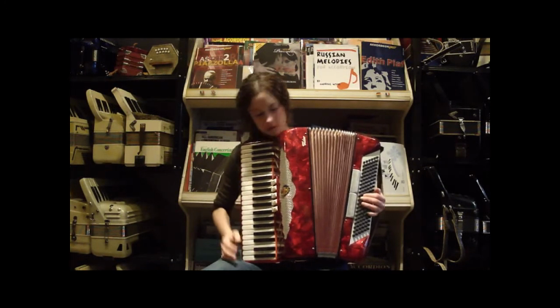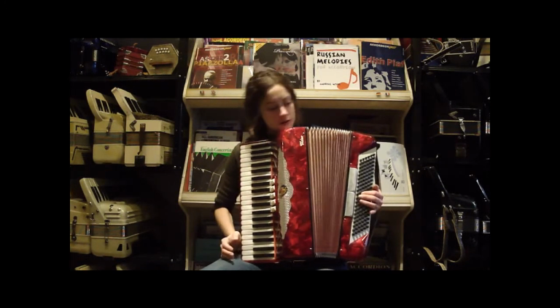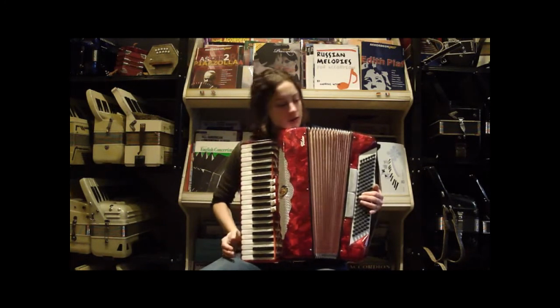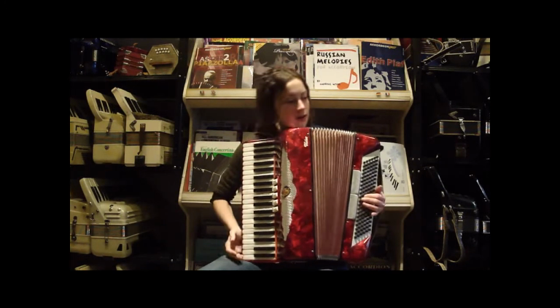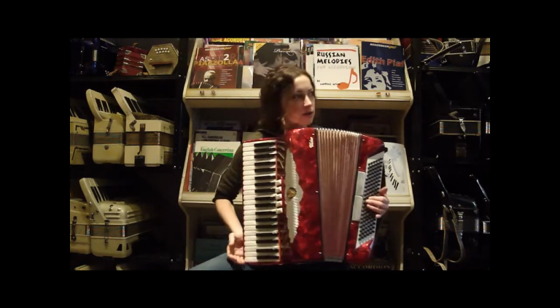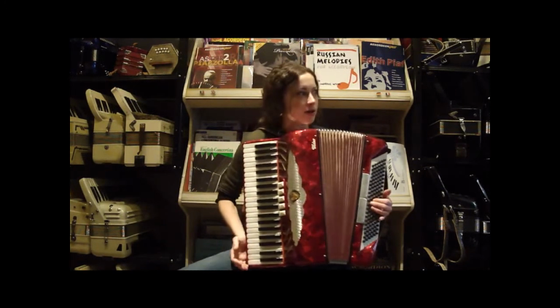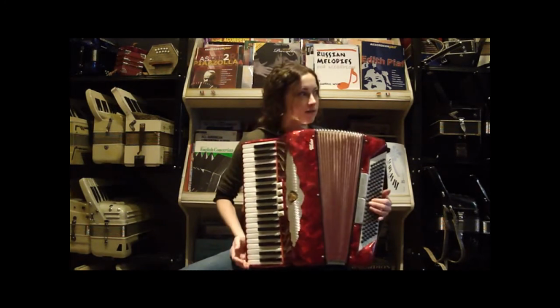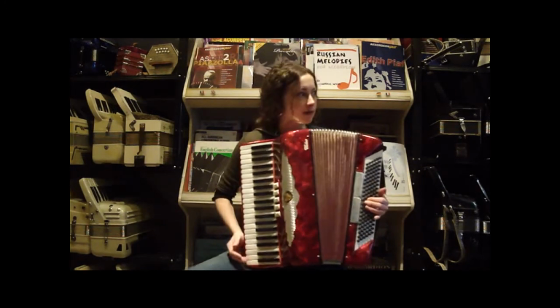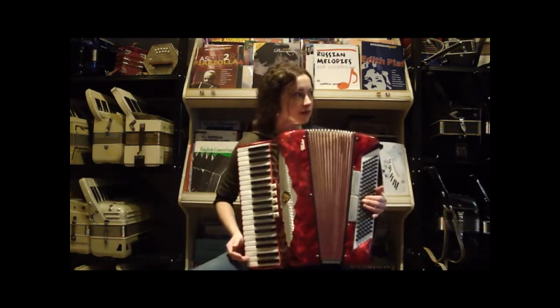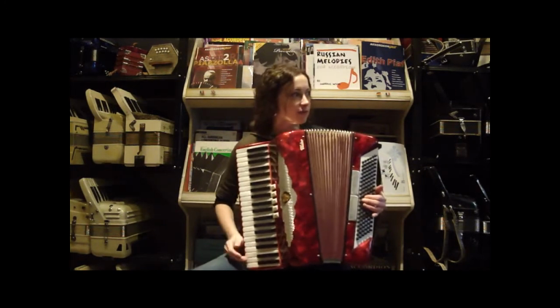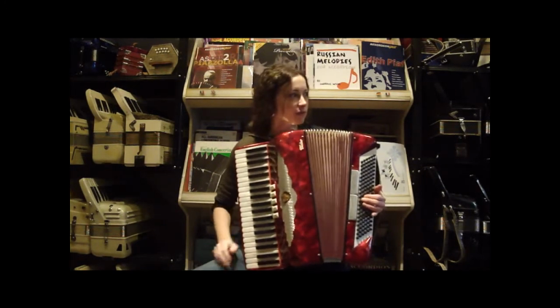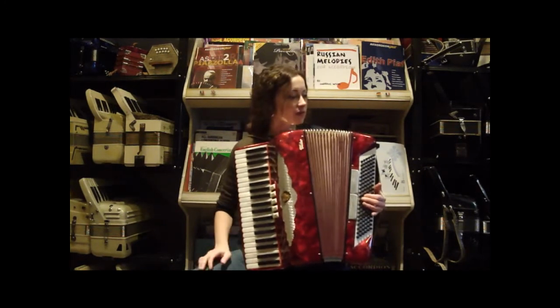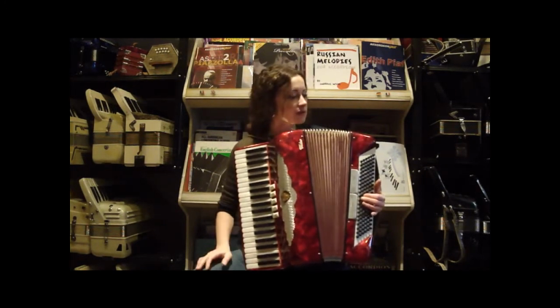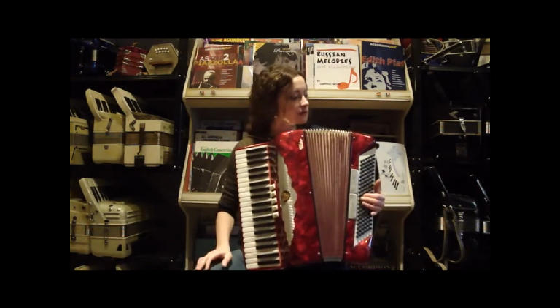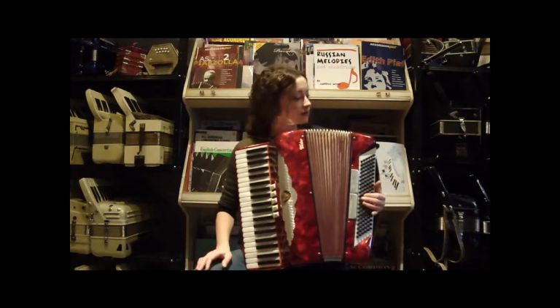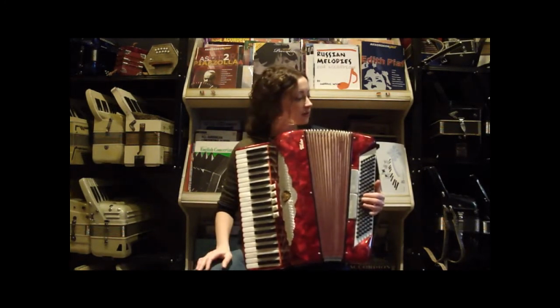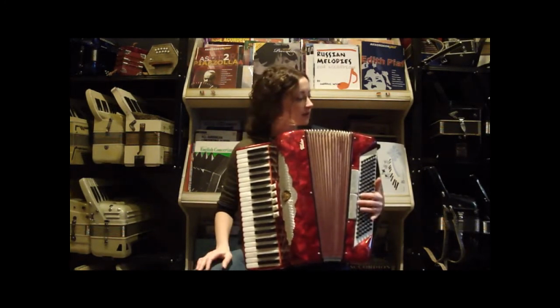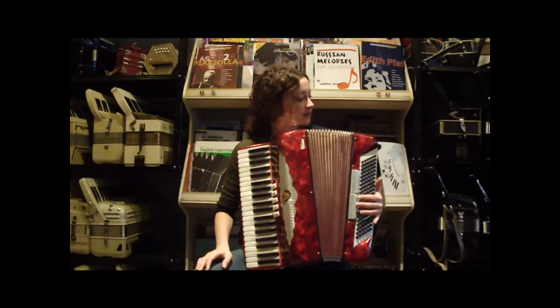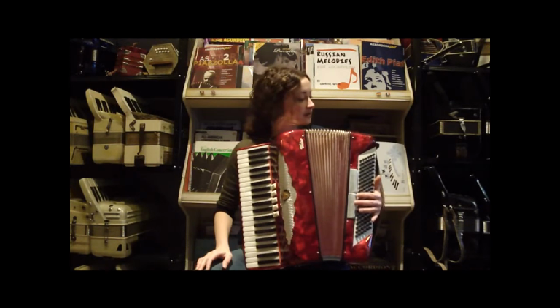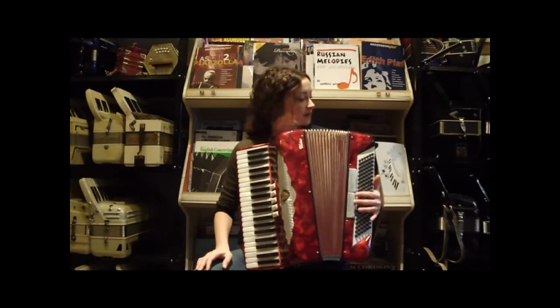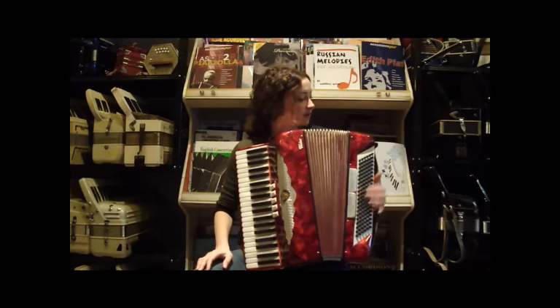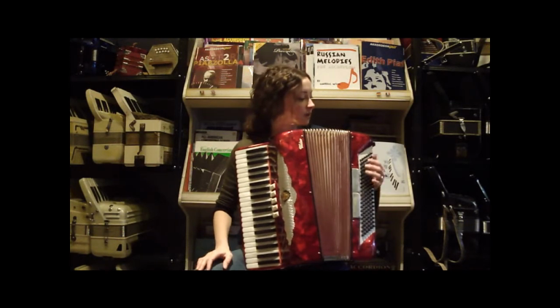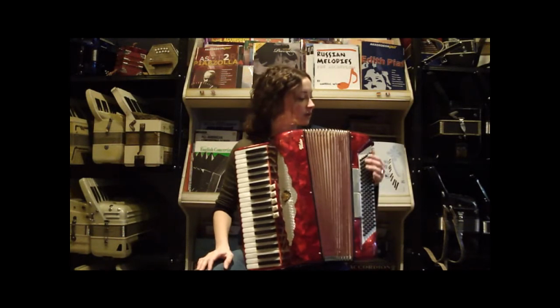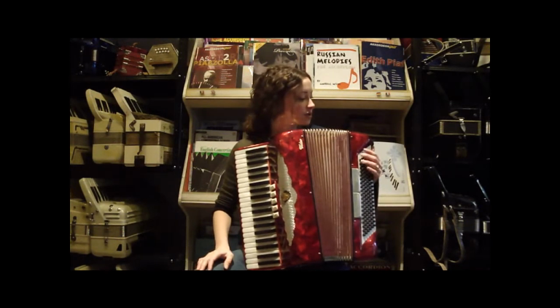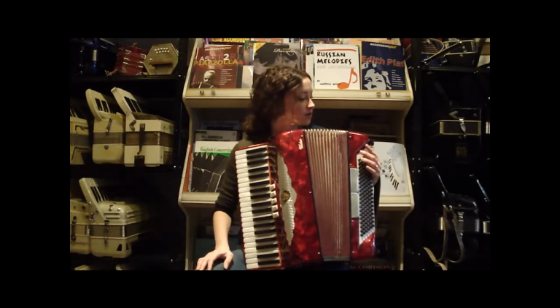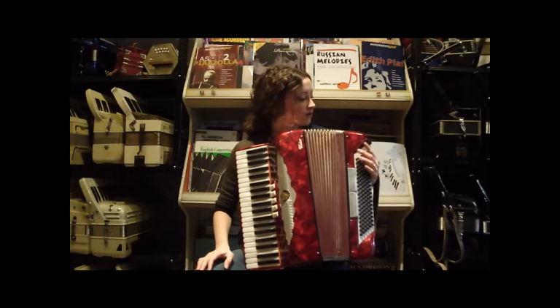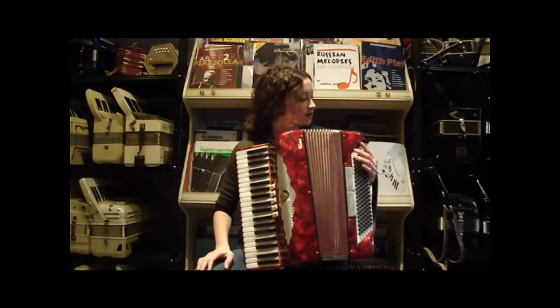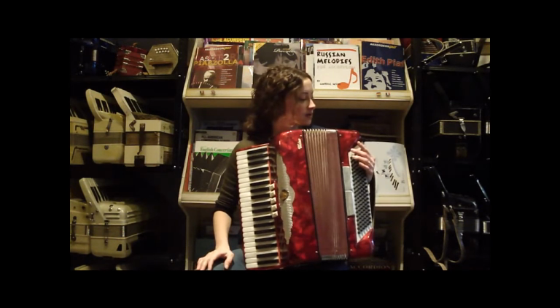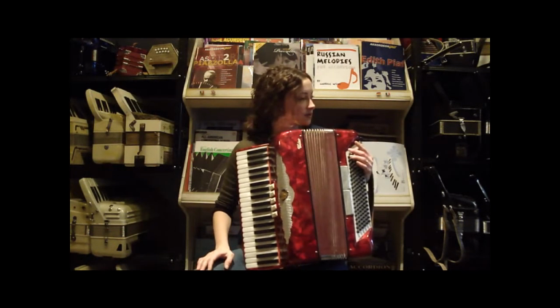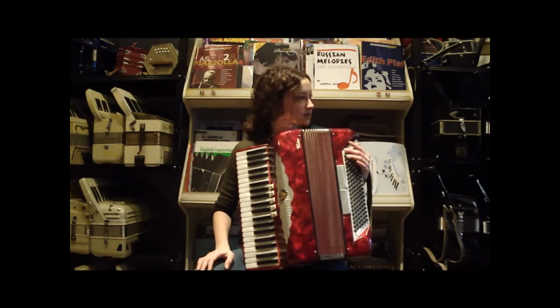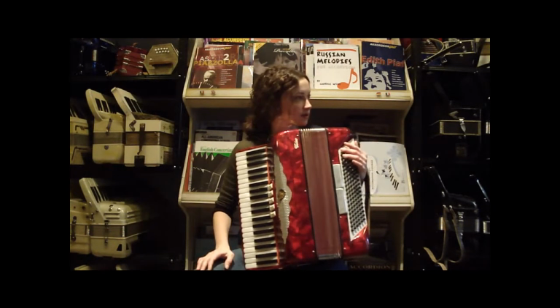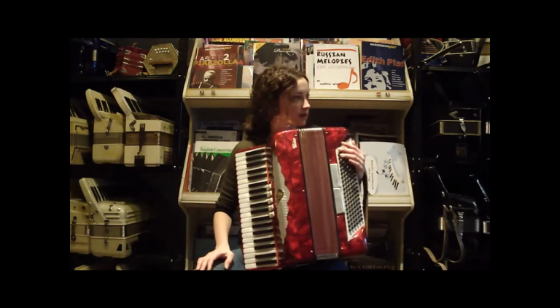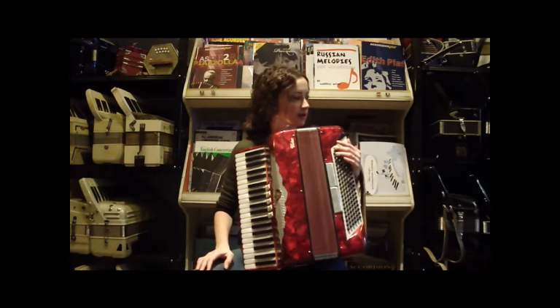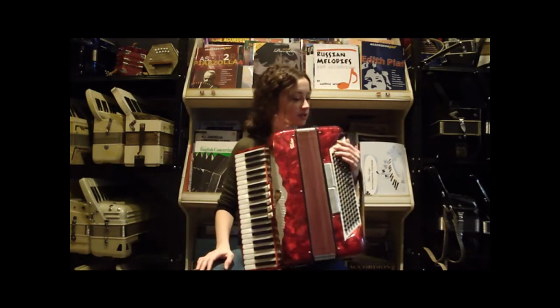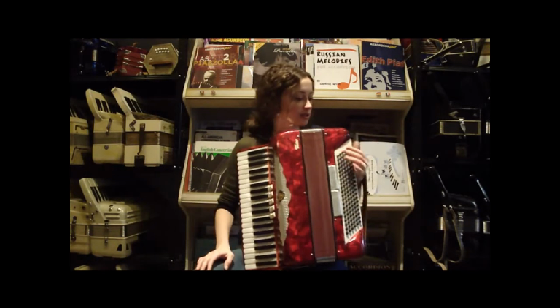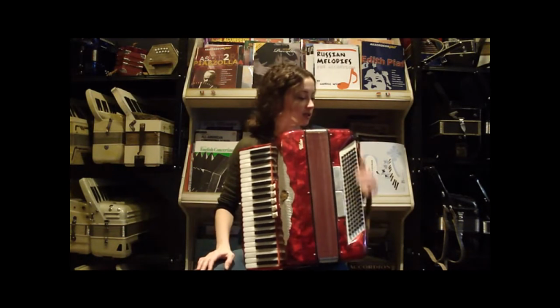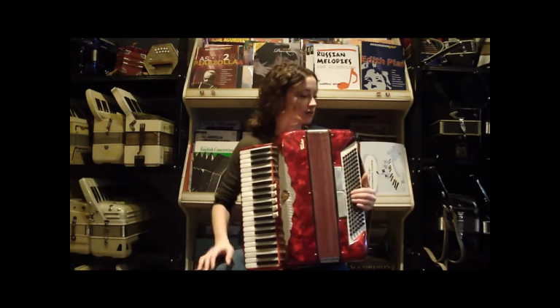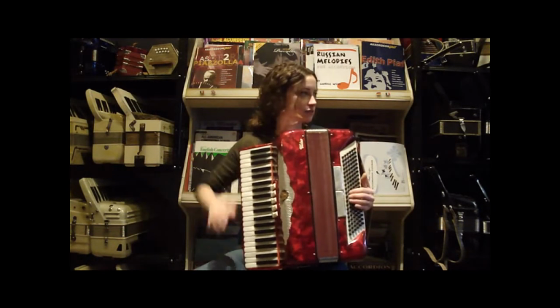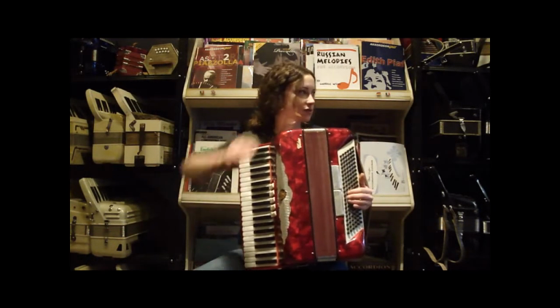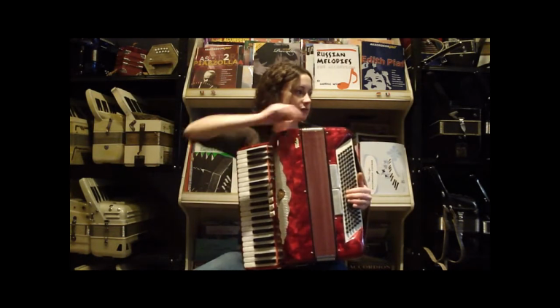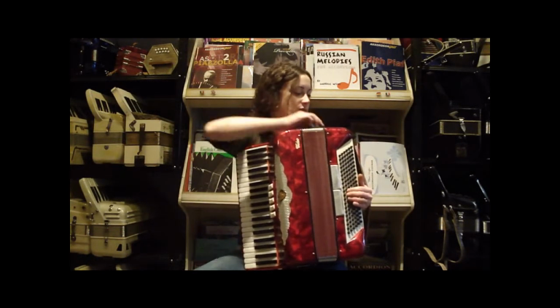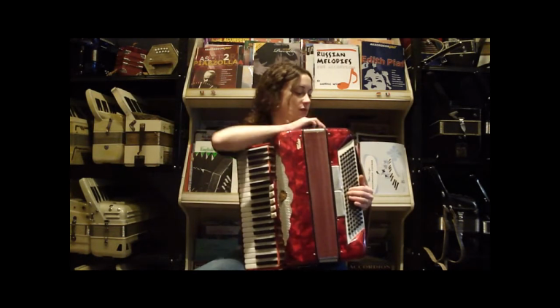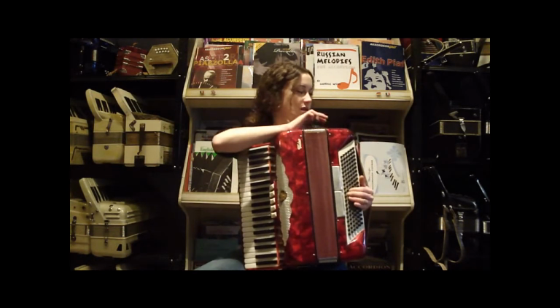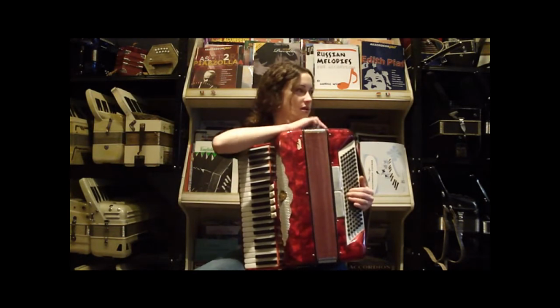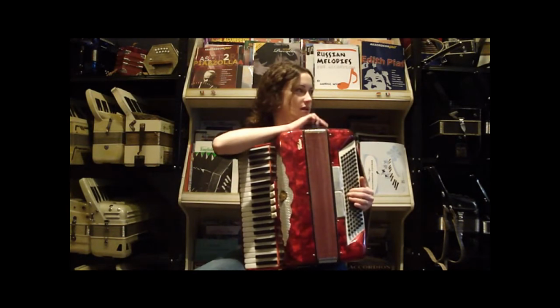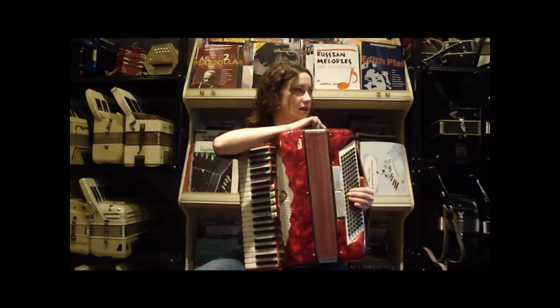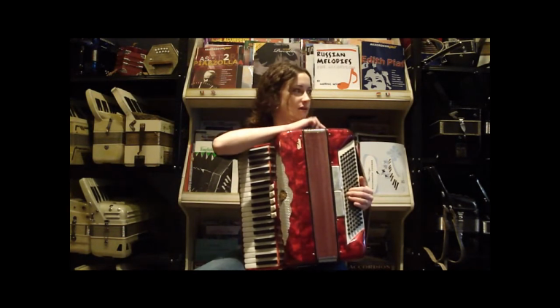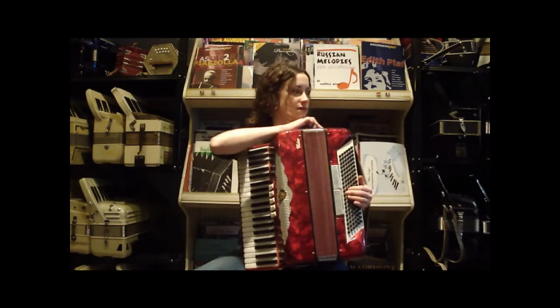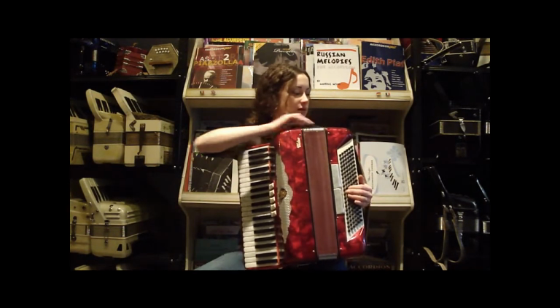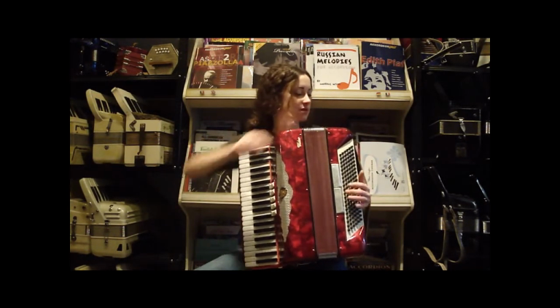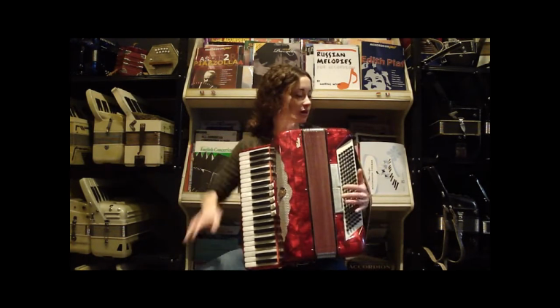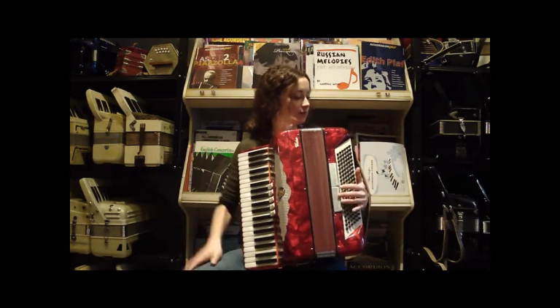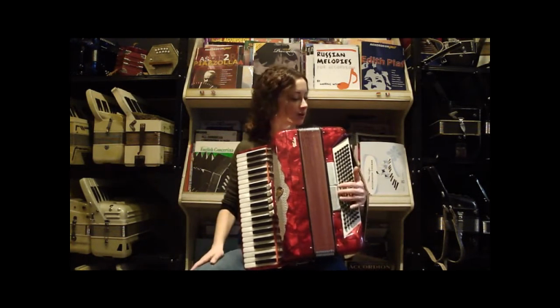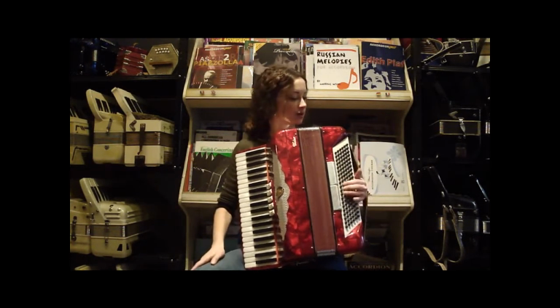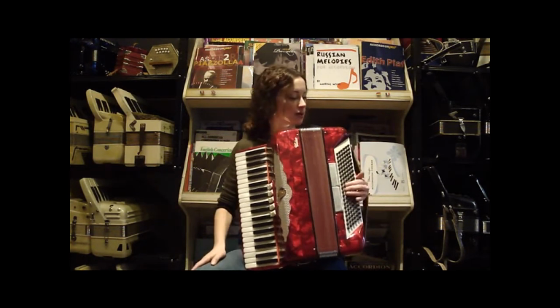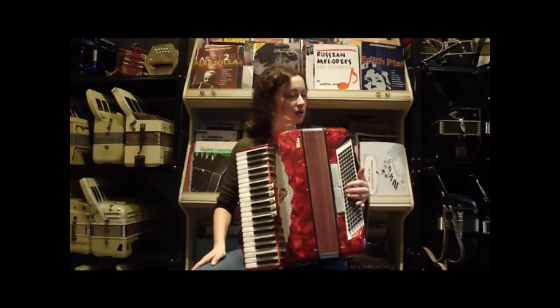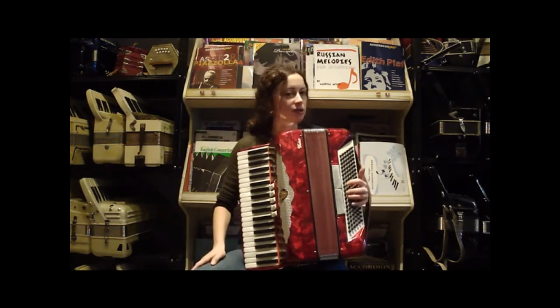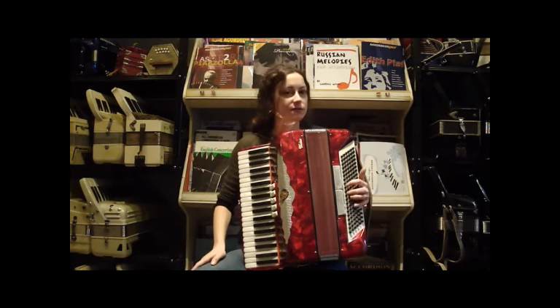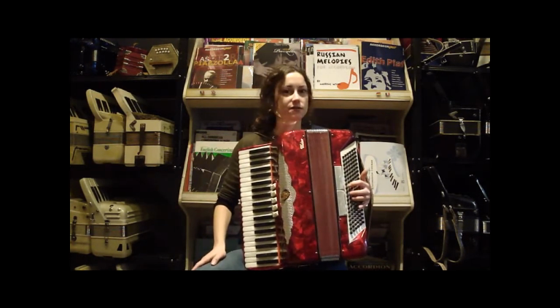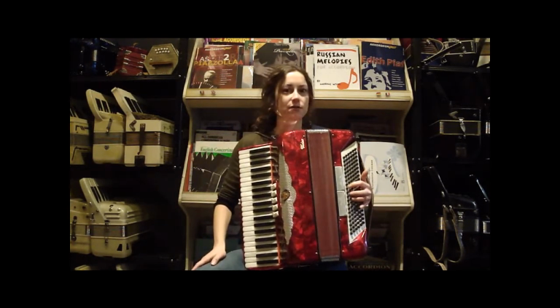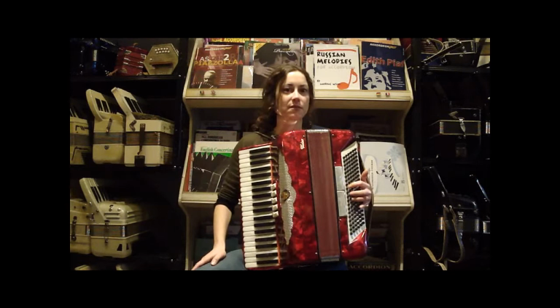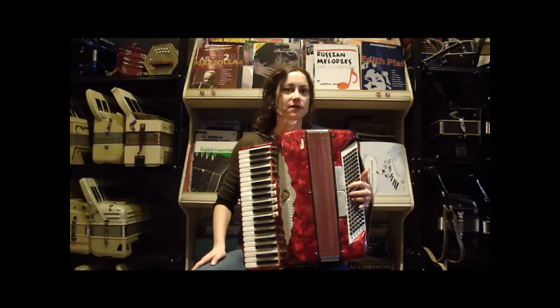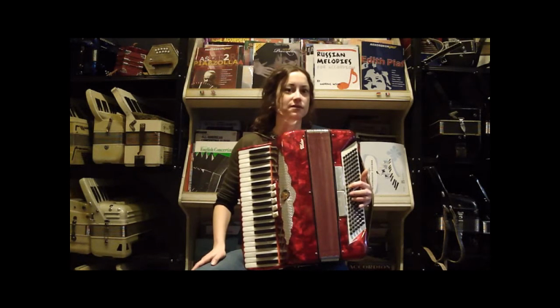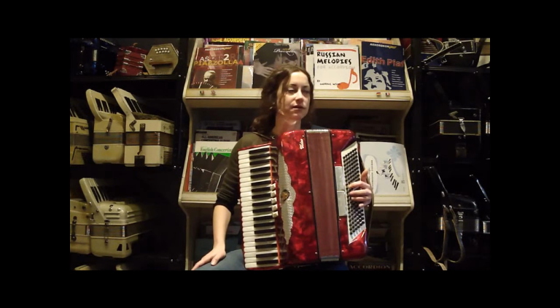And you have four reeds here in the bass, with two registers that are actually toggle switches with indicators up top here. This is your master.